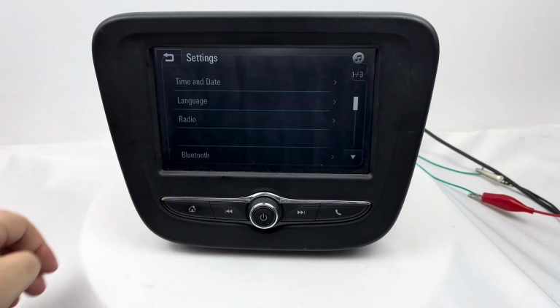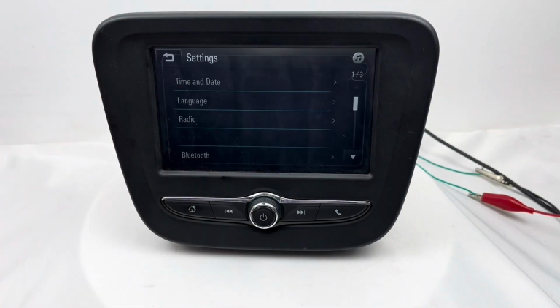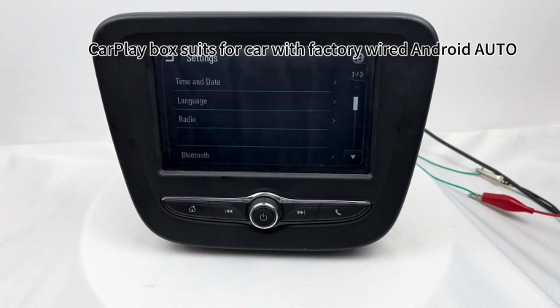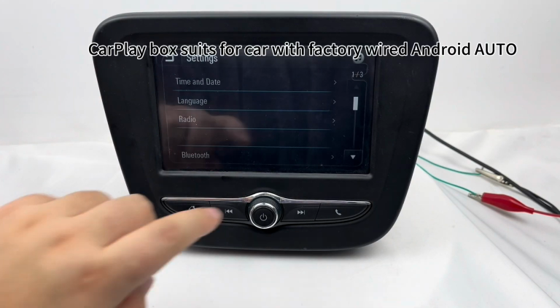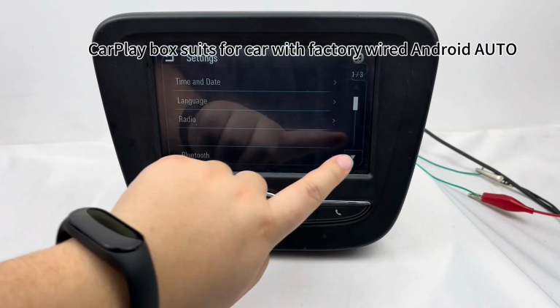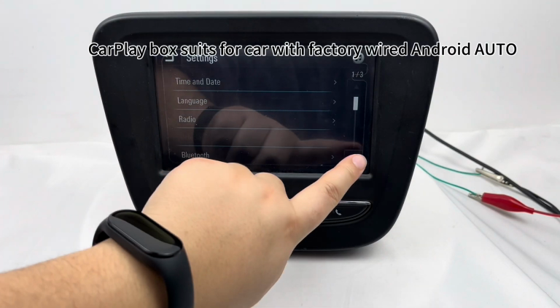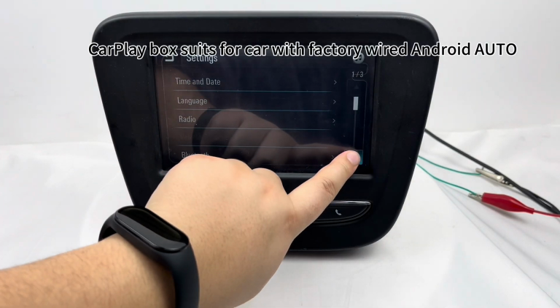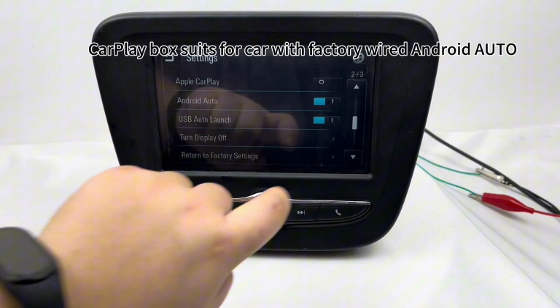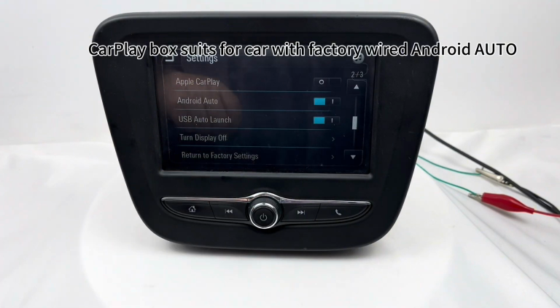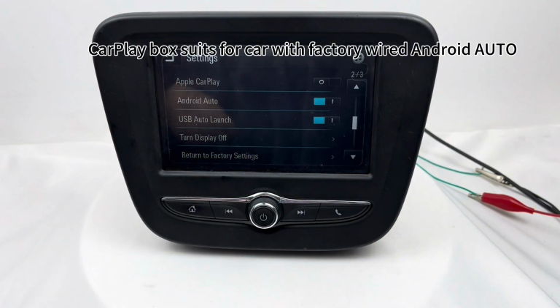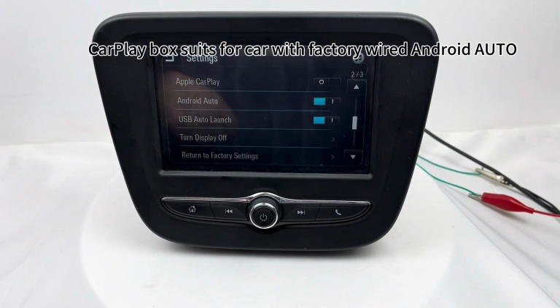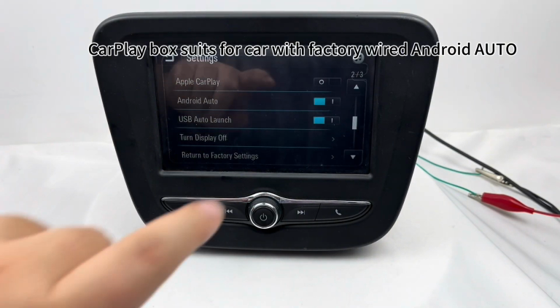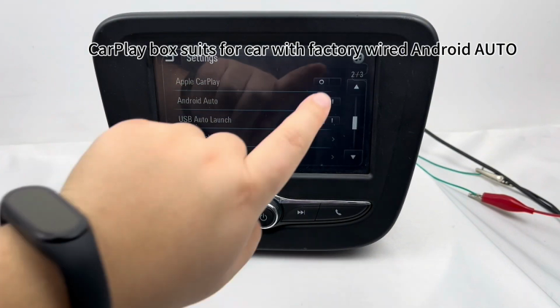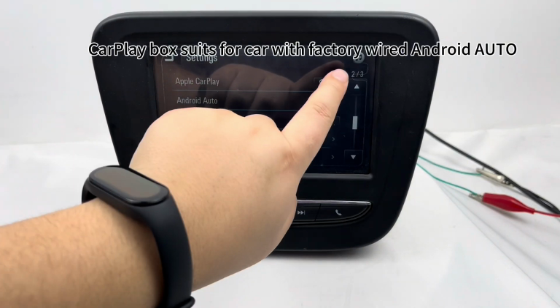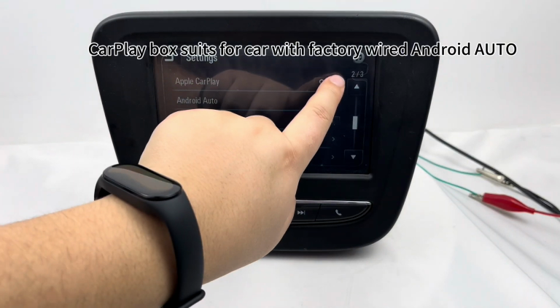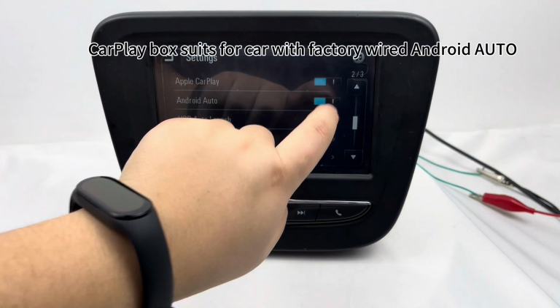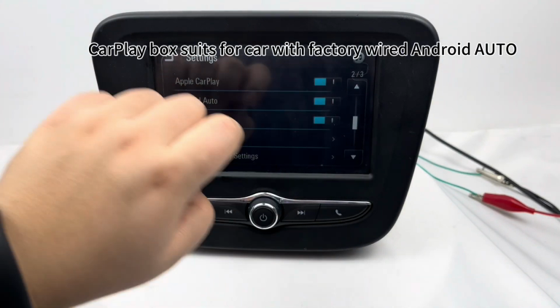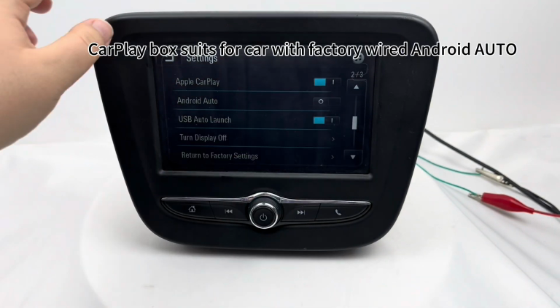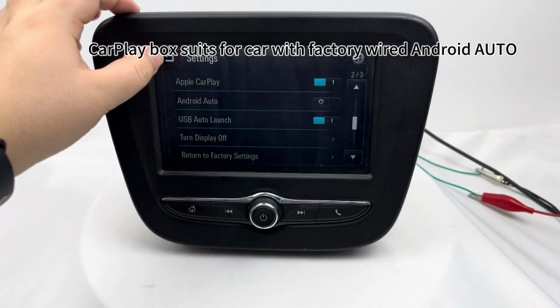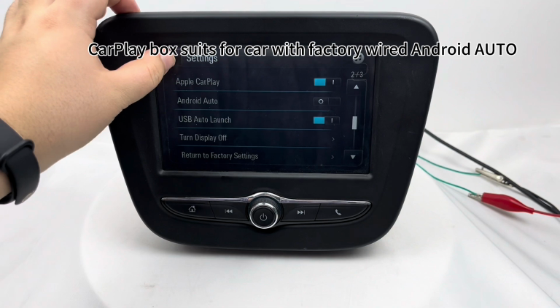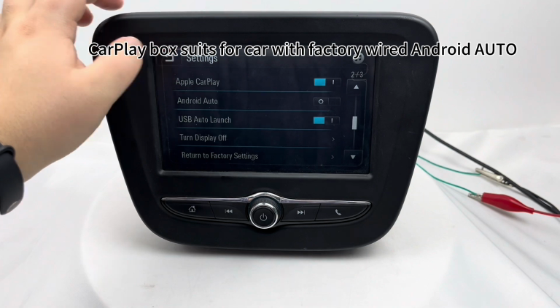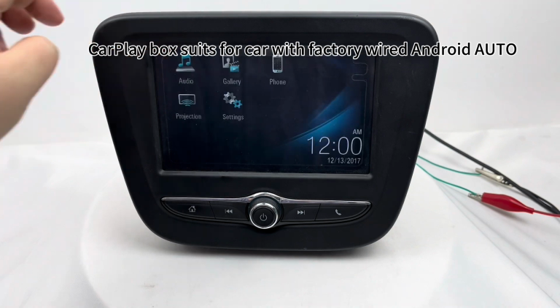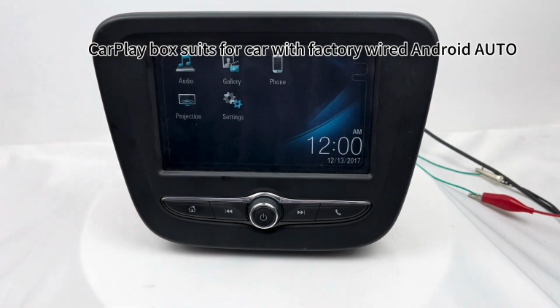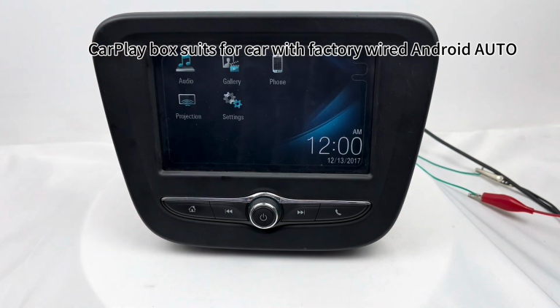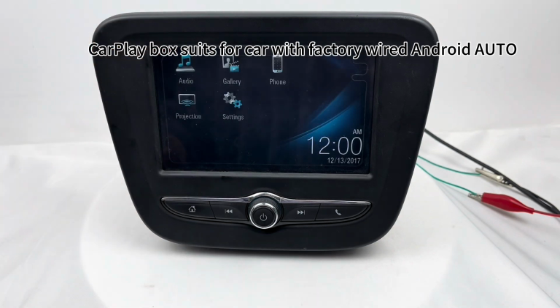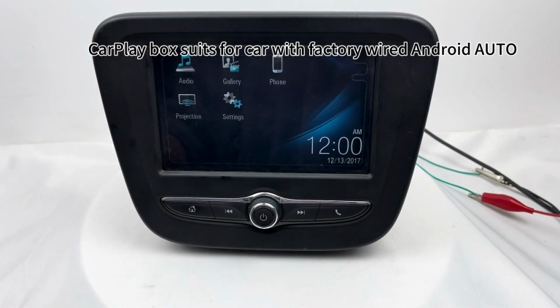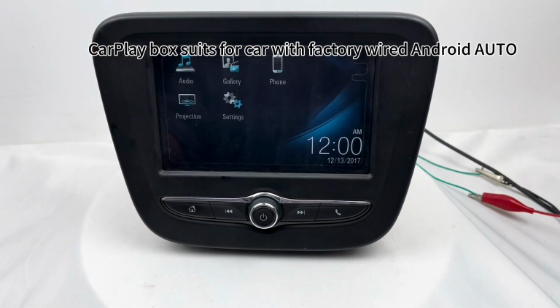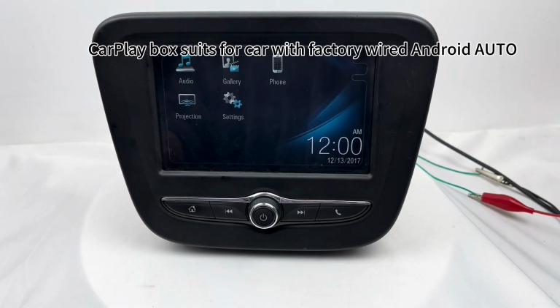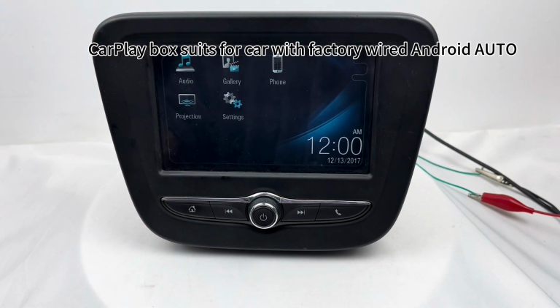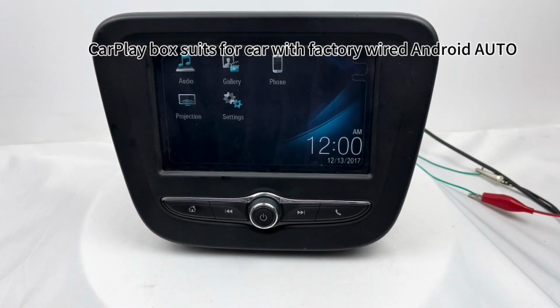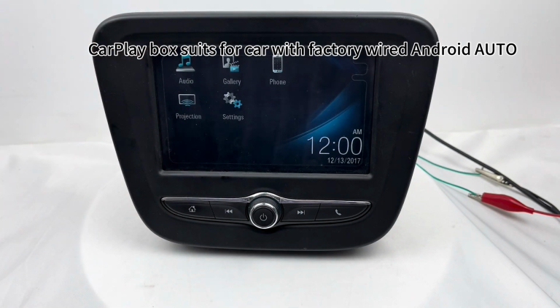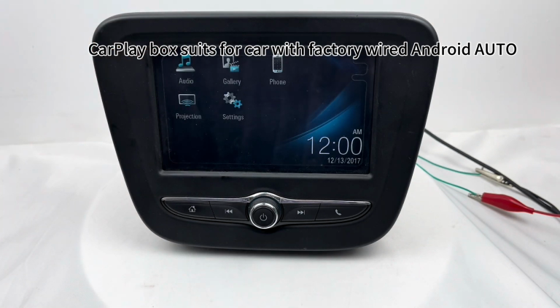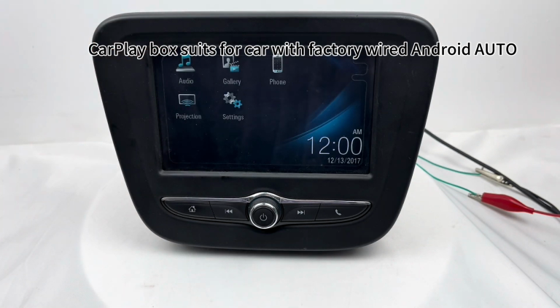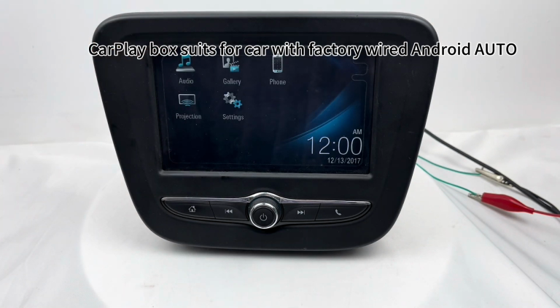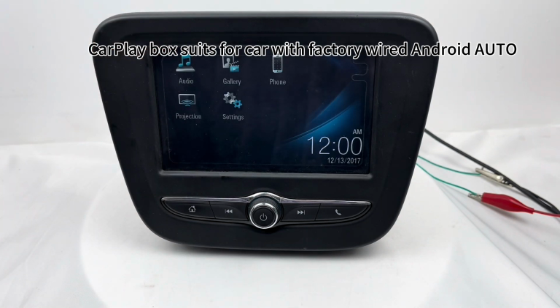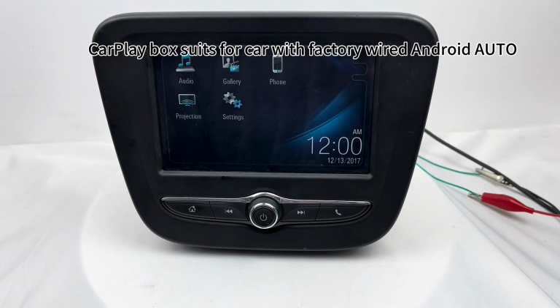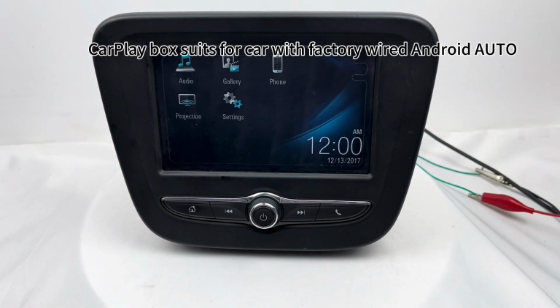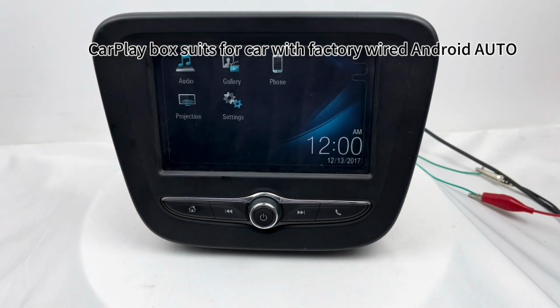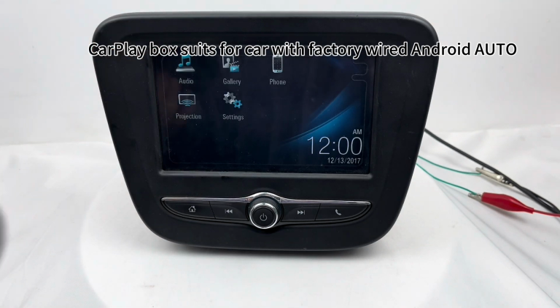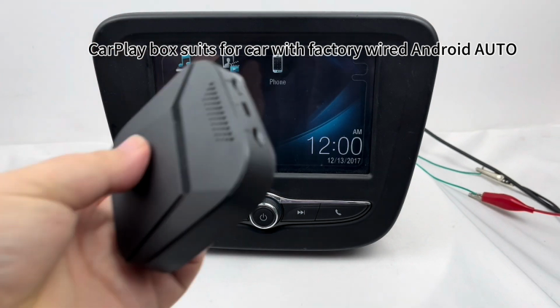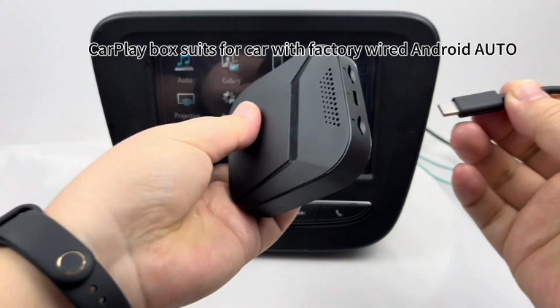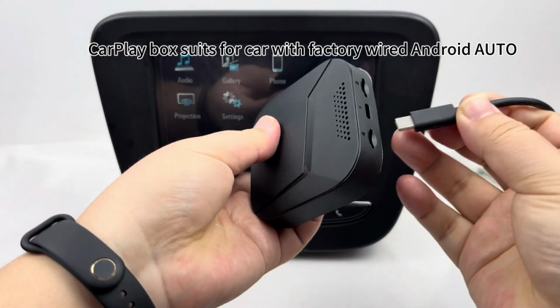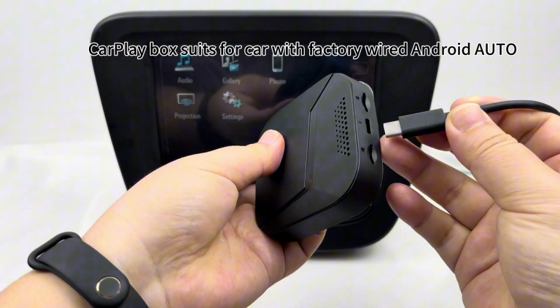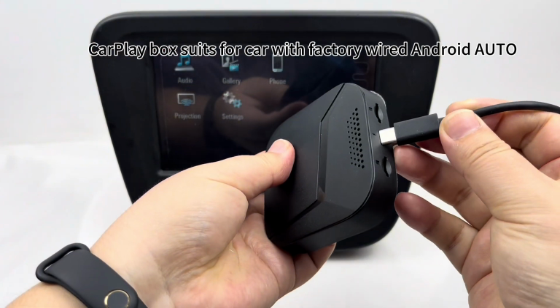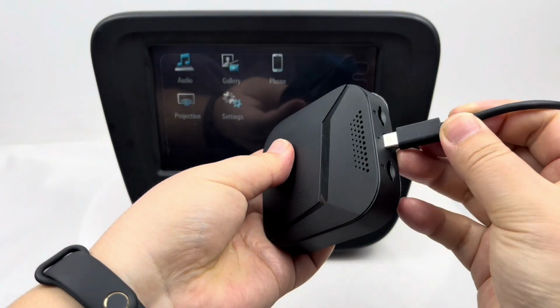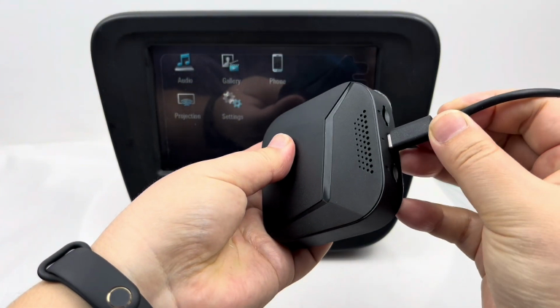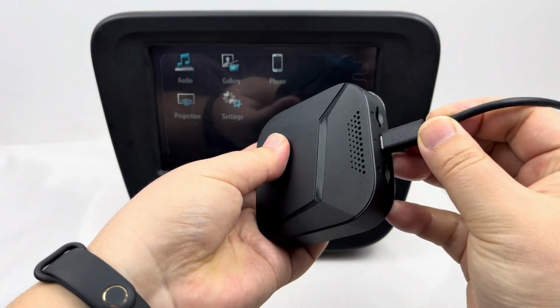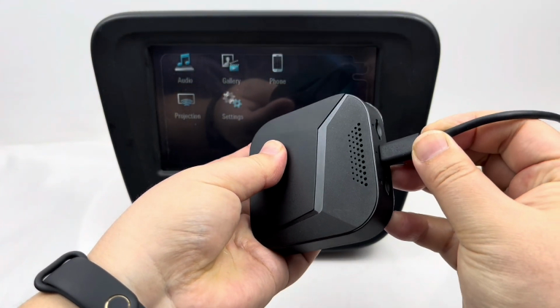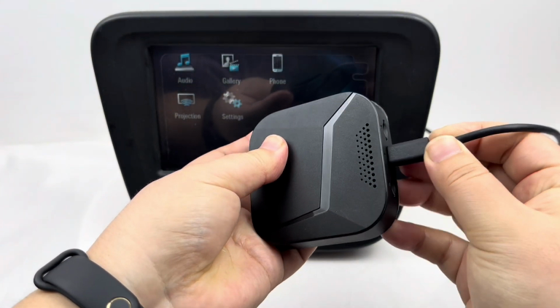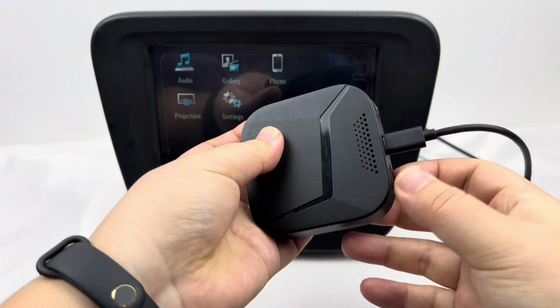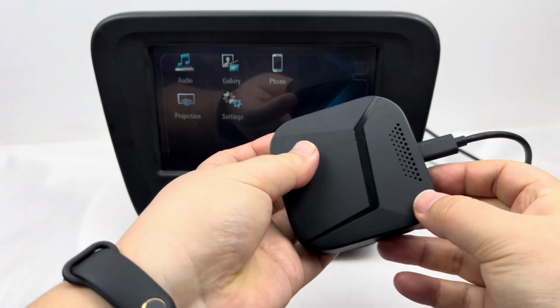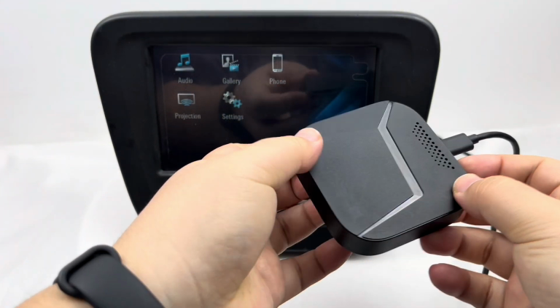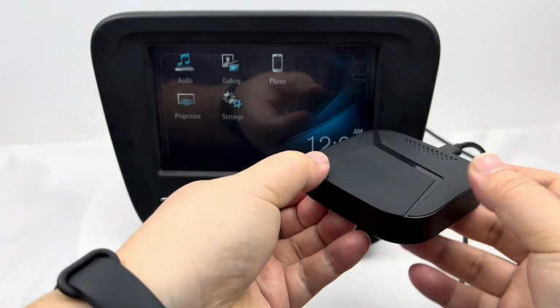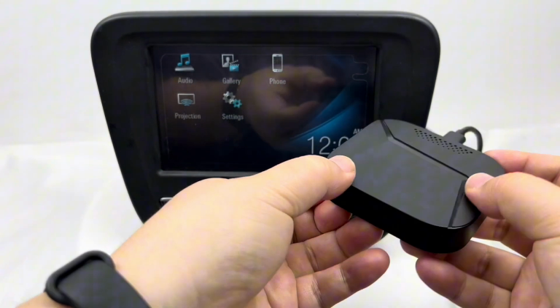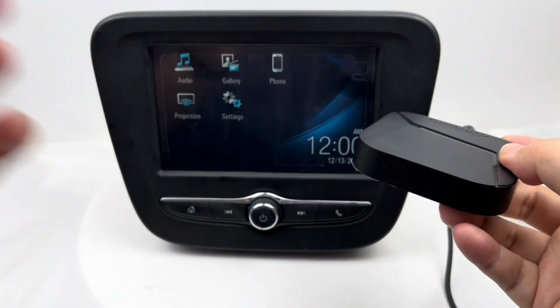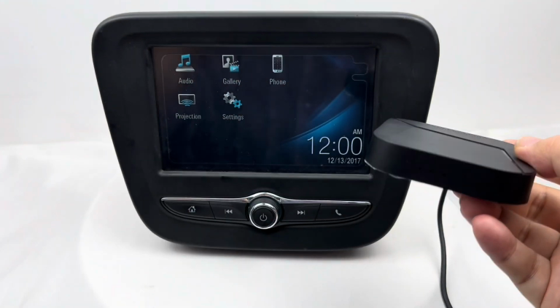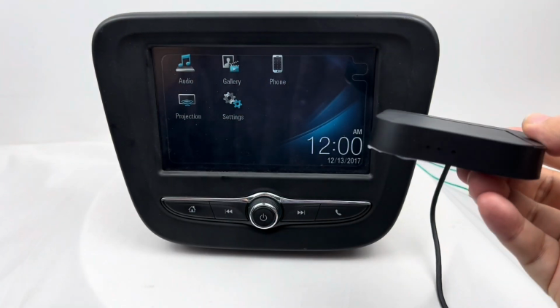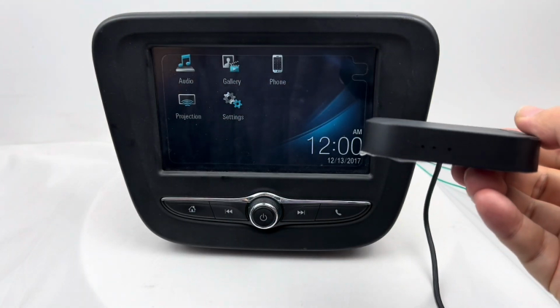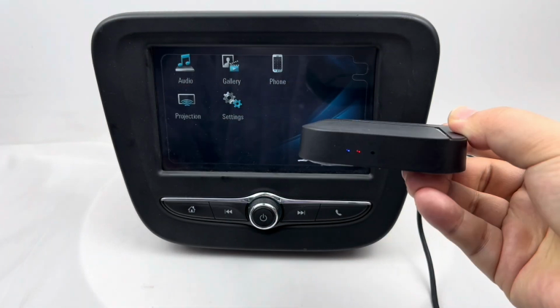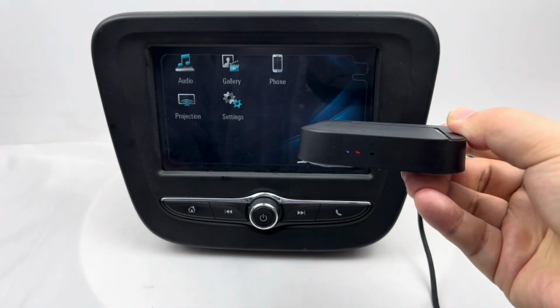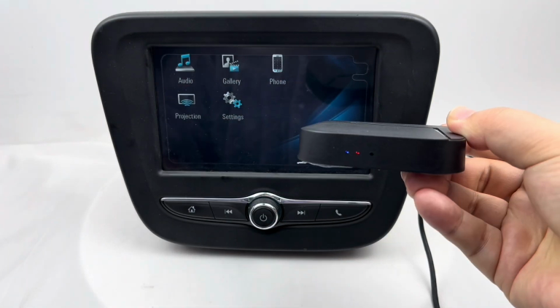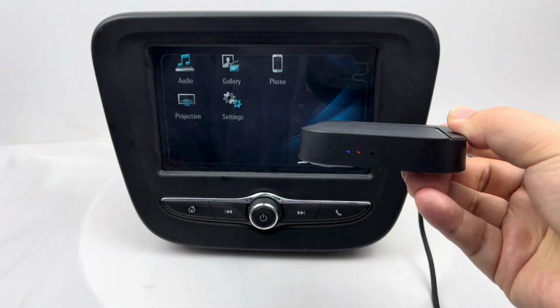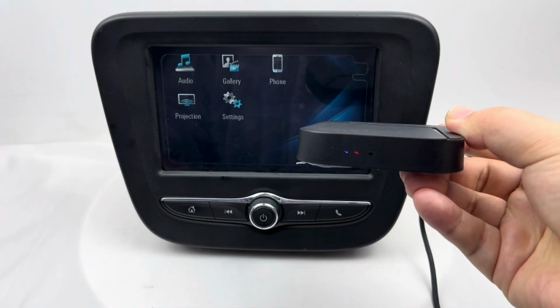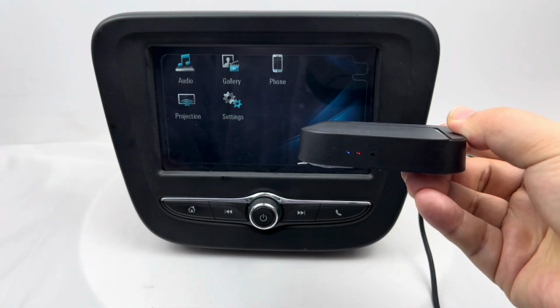The CarPlay box now suits for a car with both wired CarPlay and Android Auto.